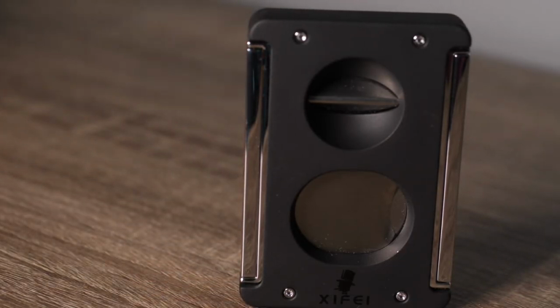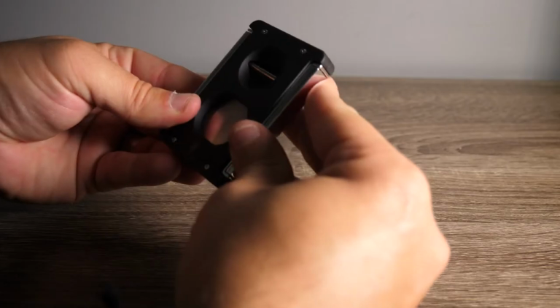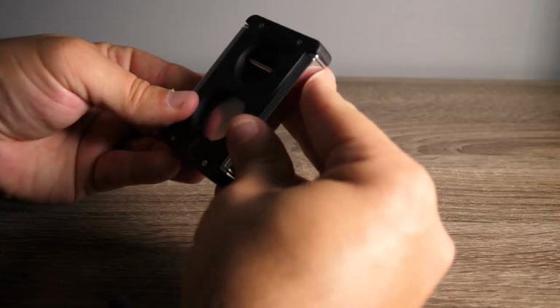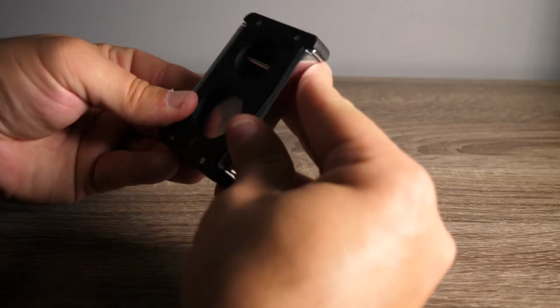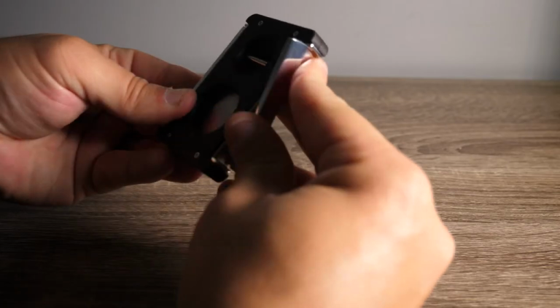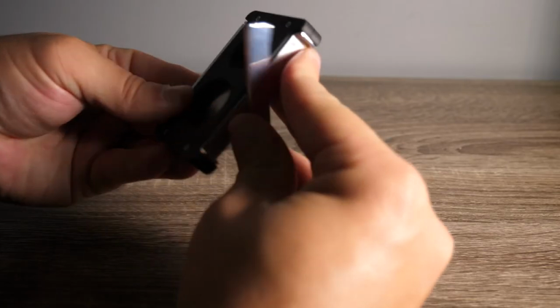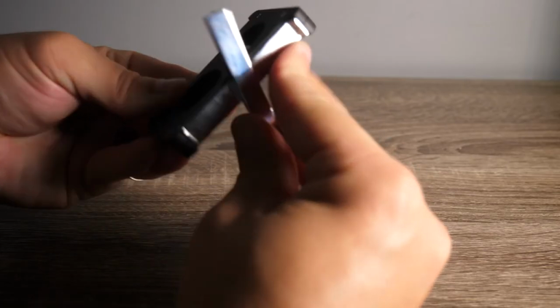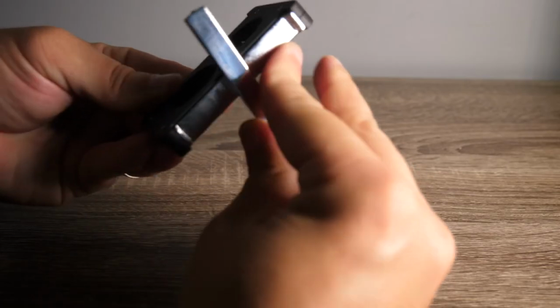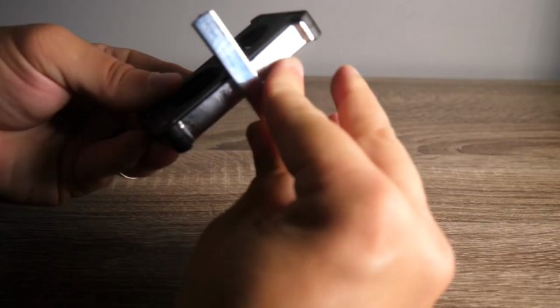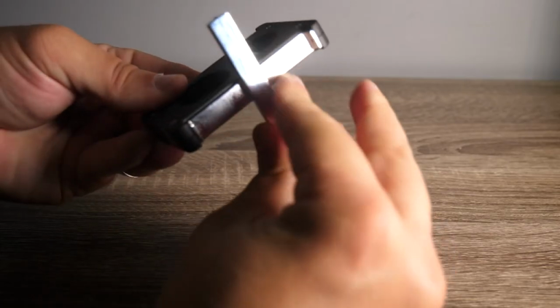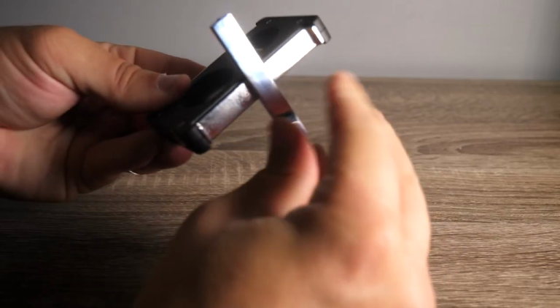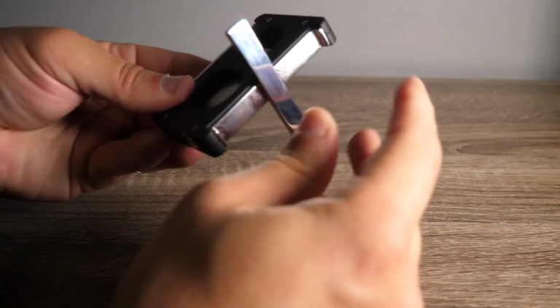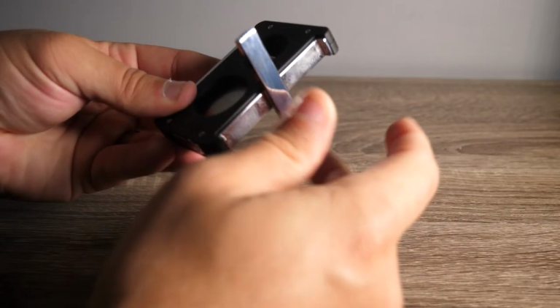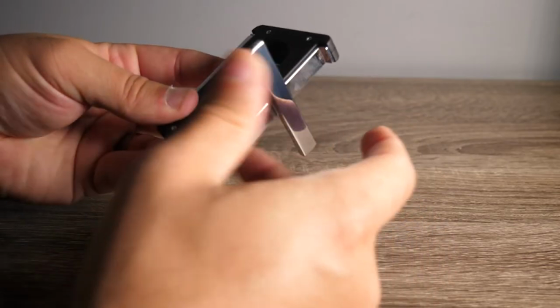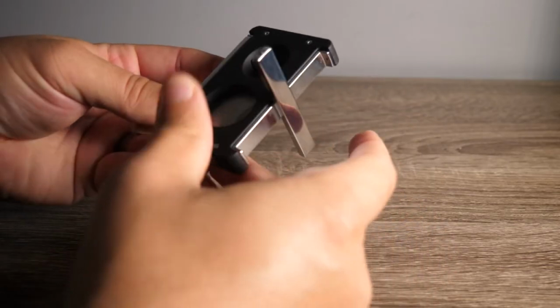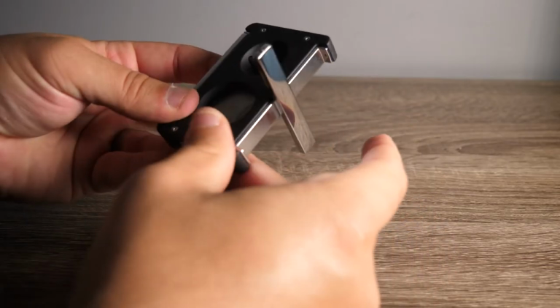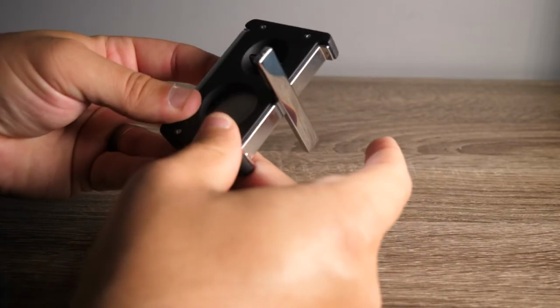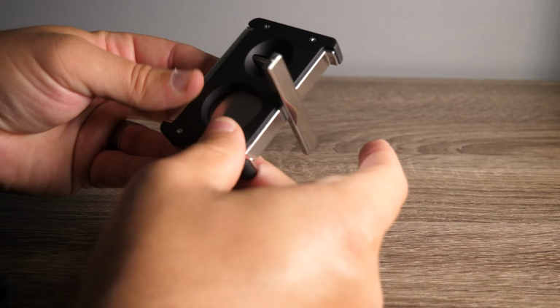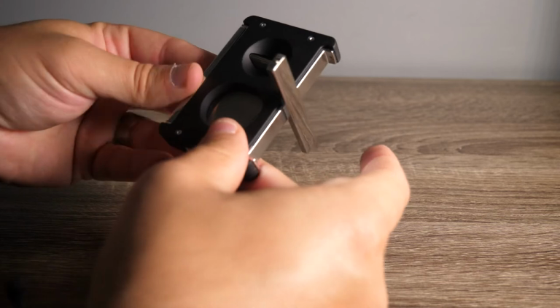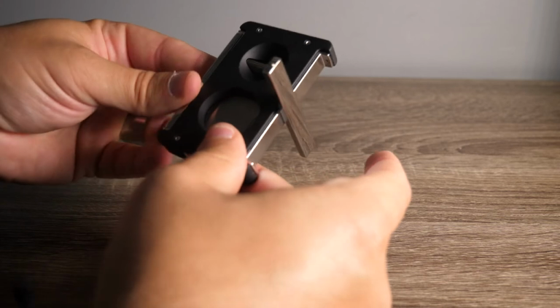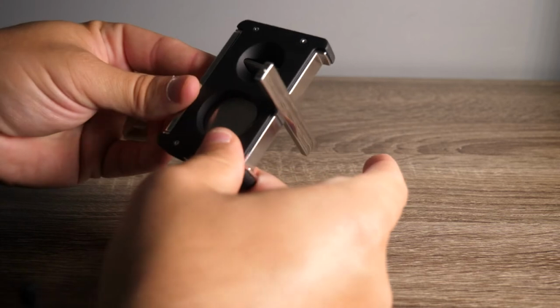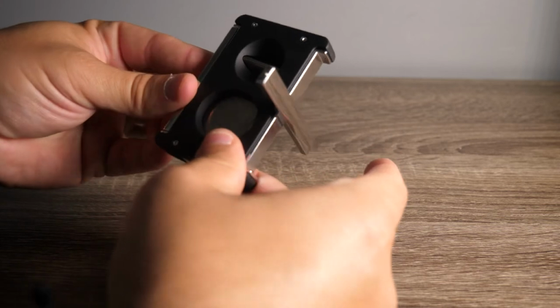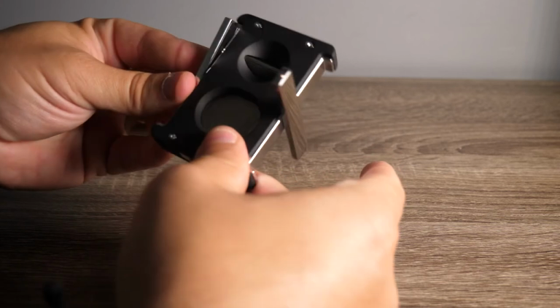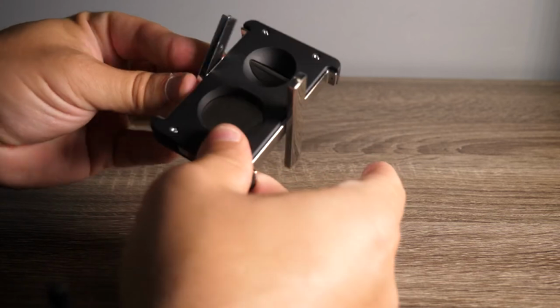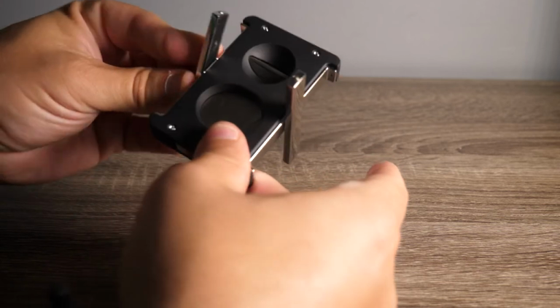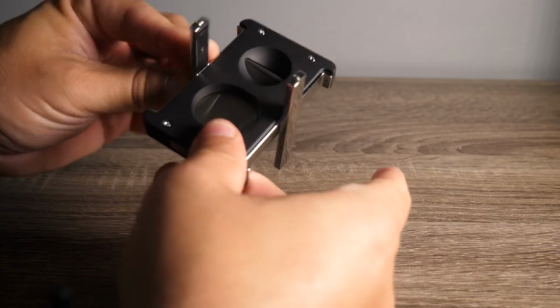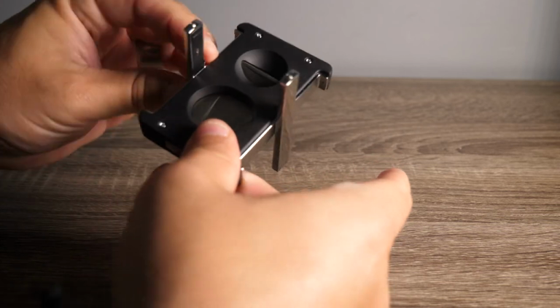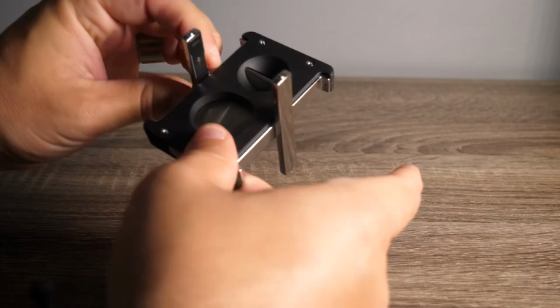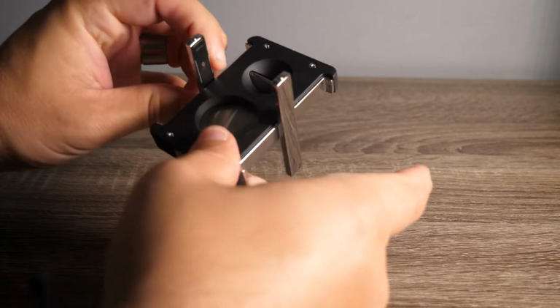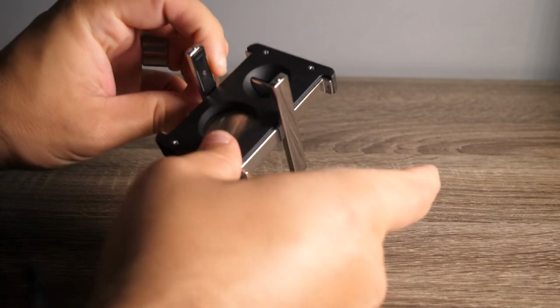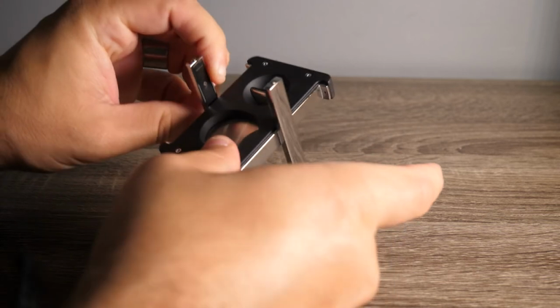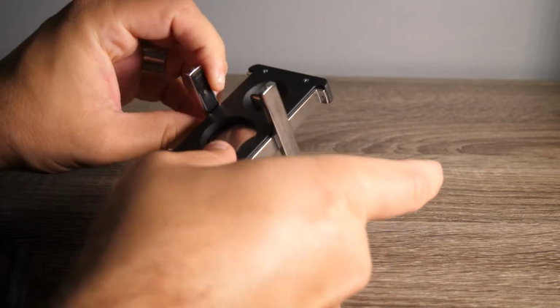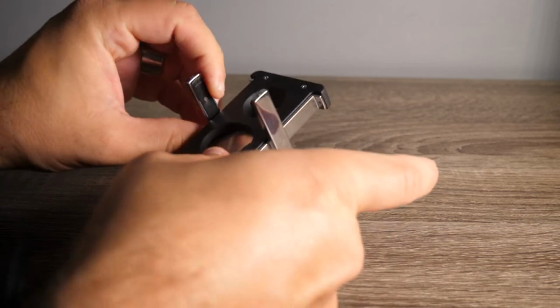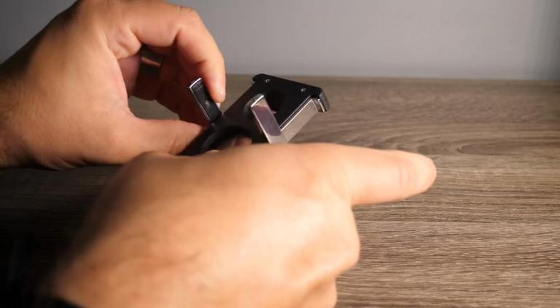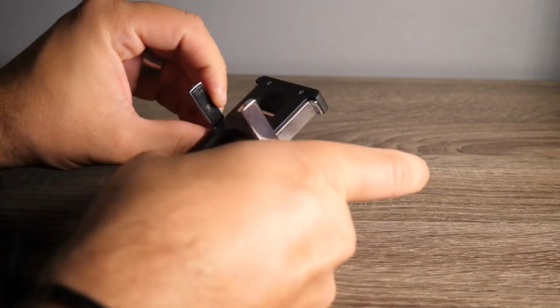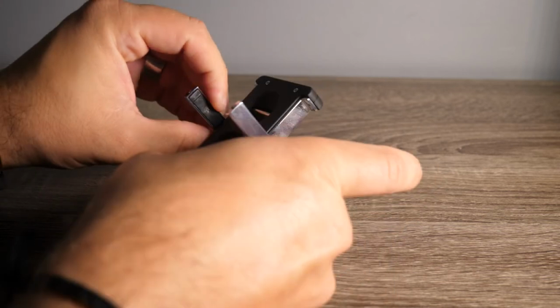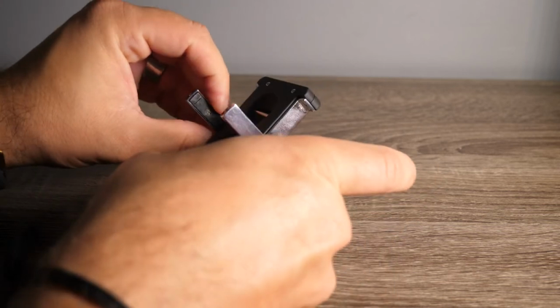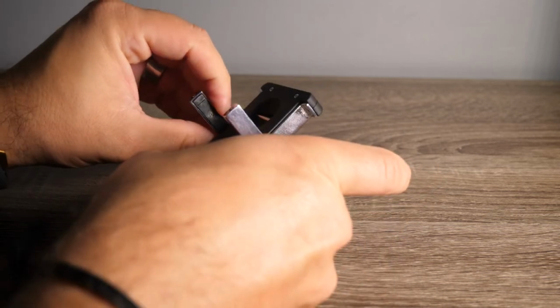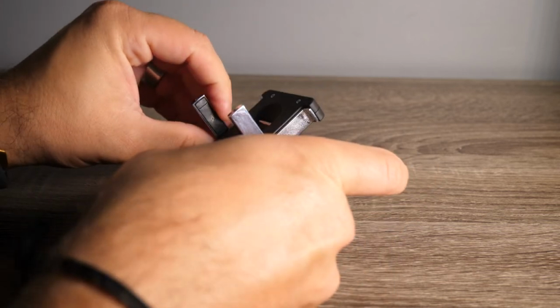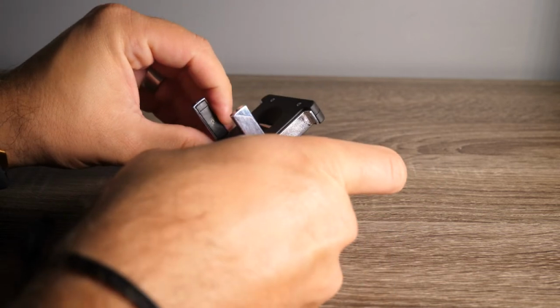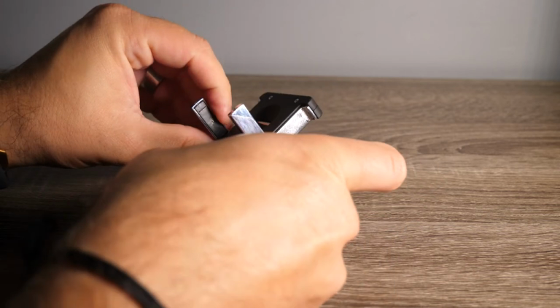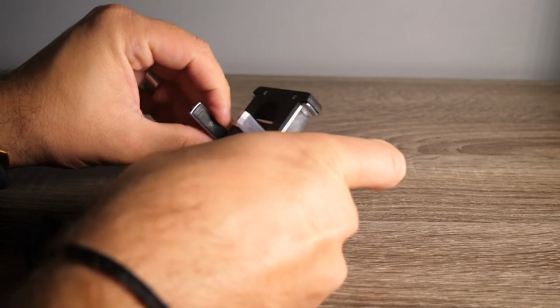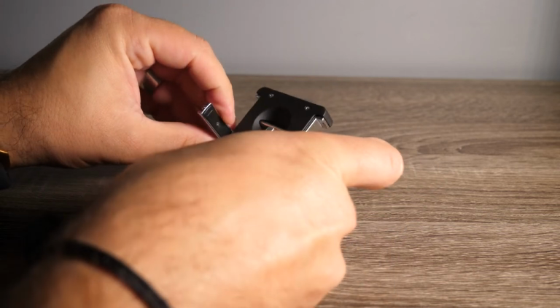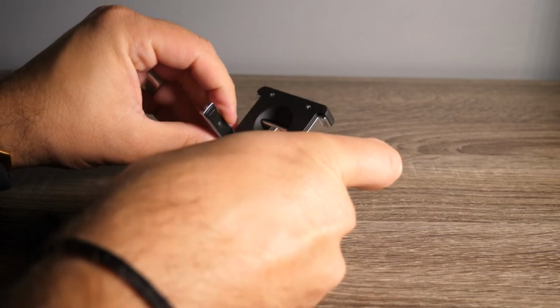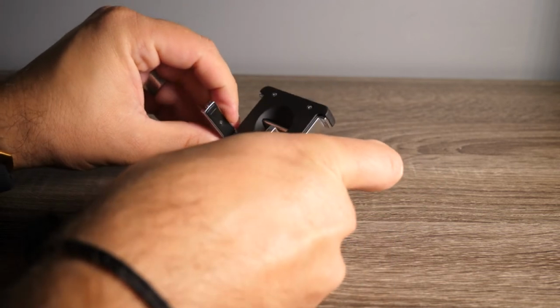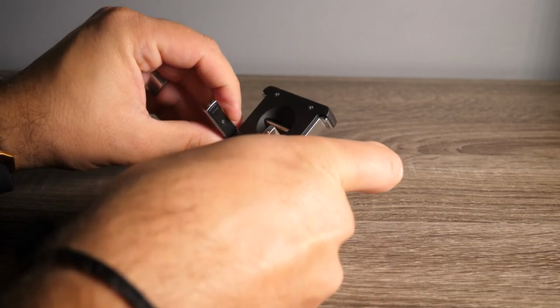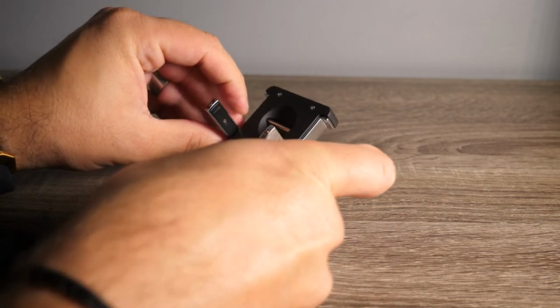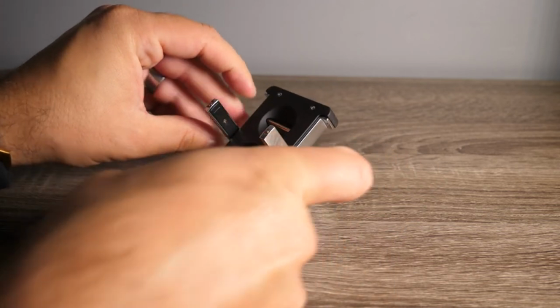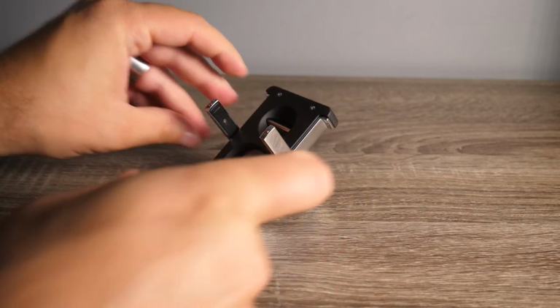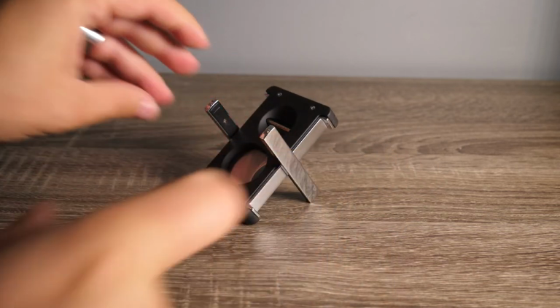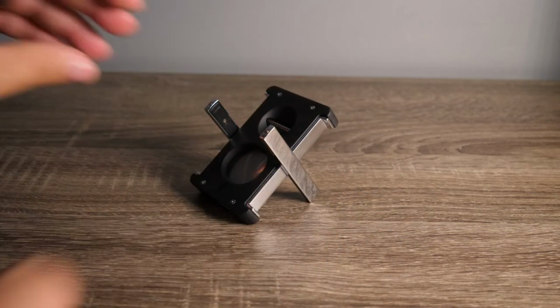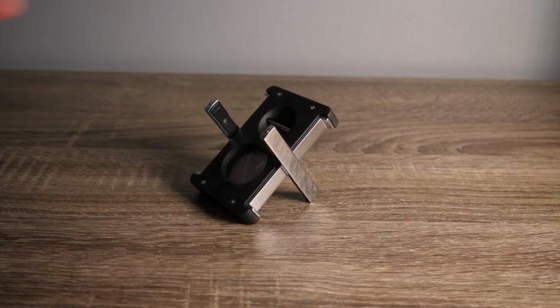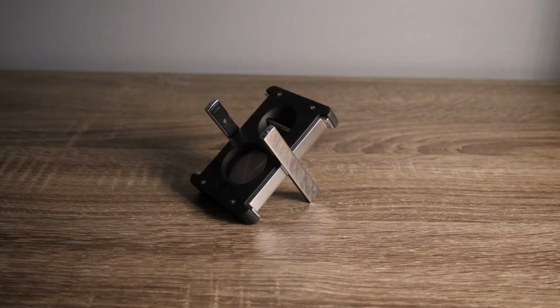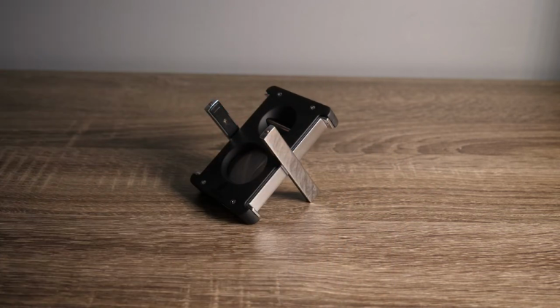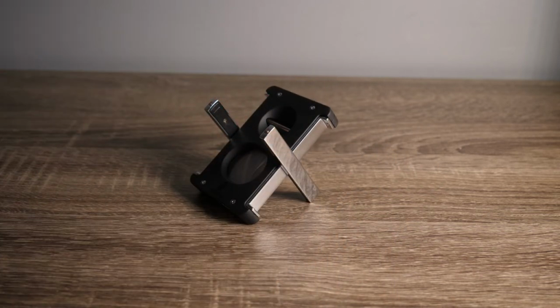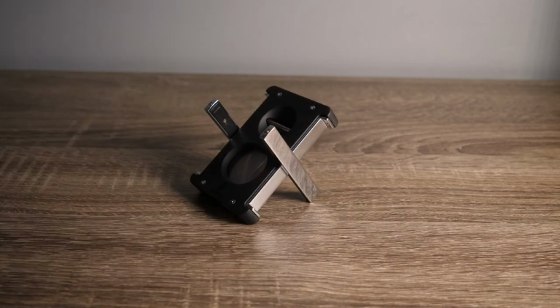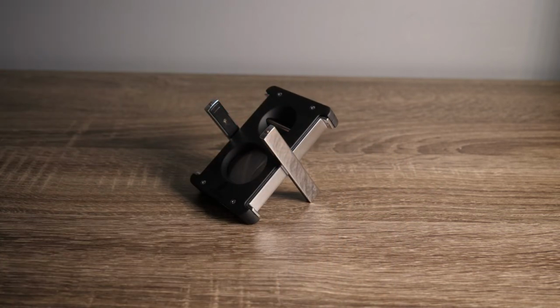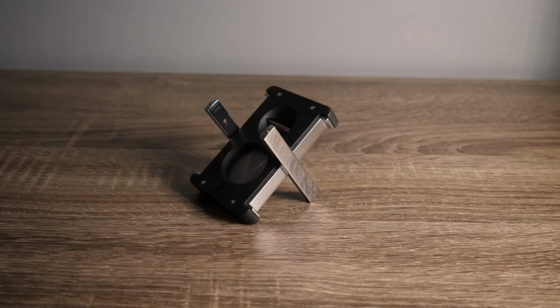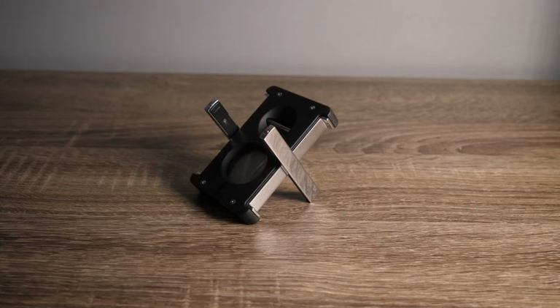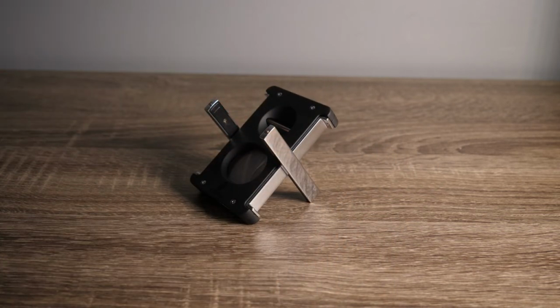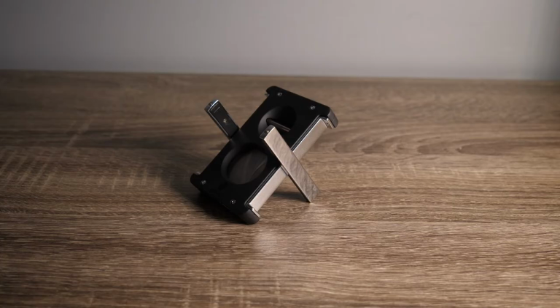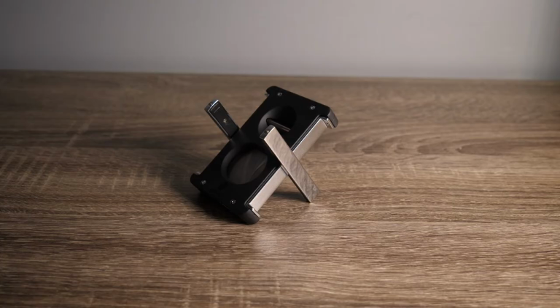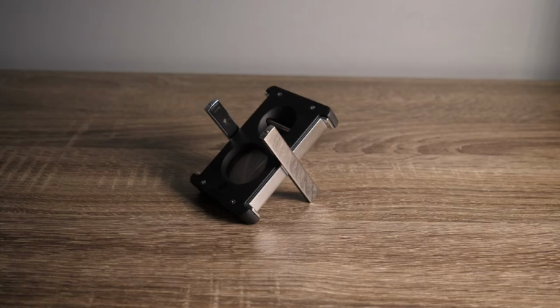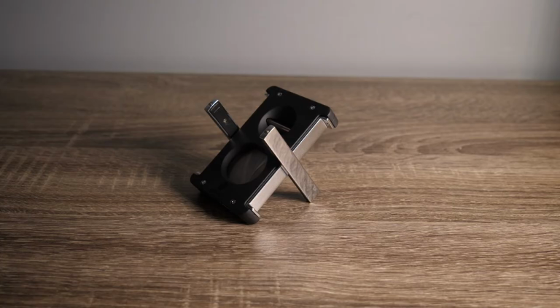On top of those three options, it's also a stand. You simply pivot these outer arms to make this an elegant cigar stand.